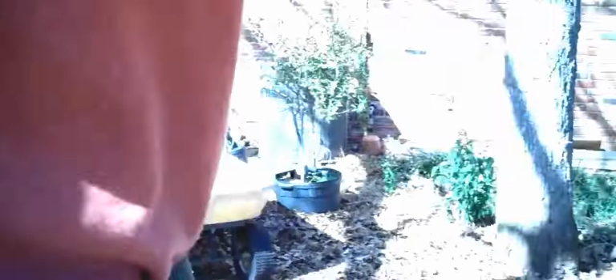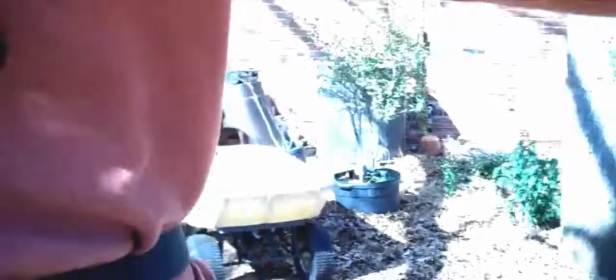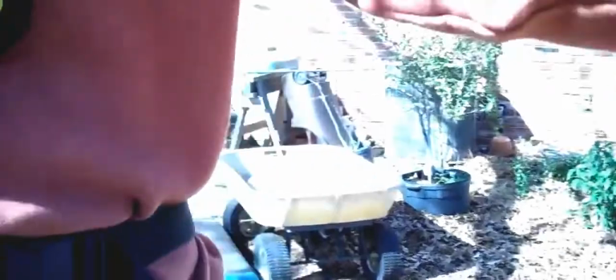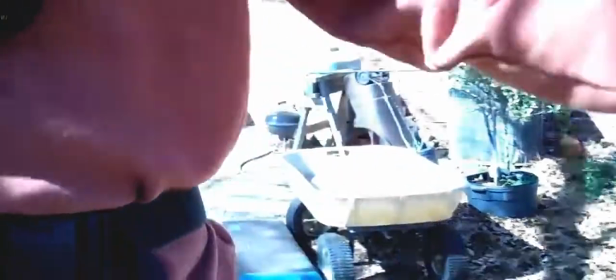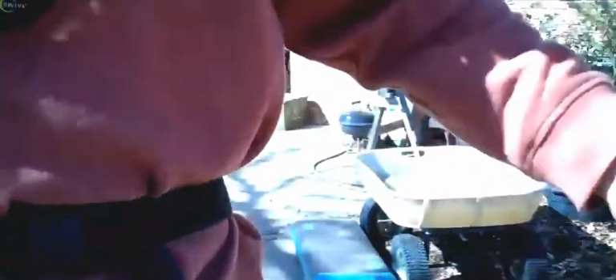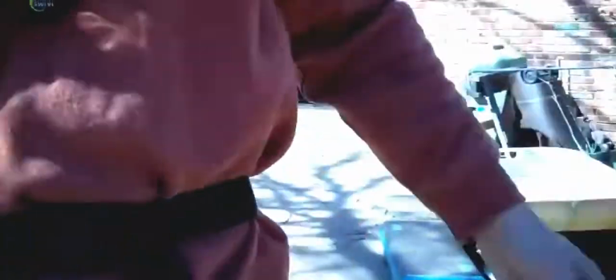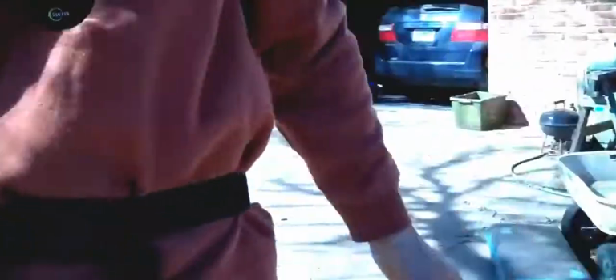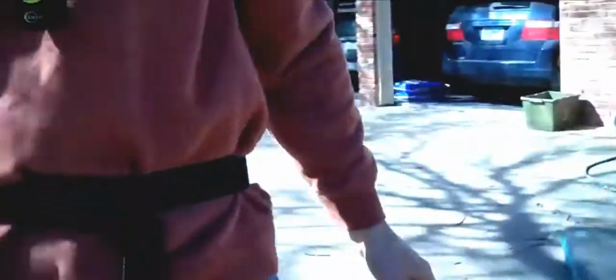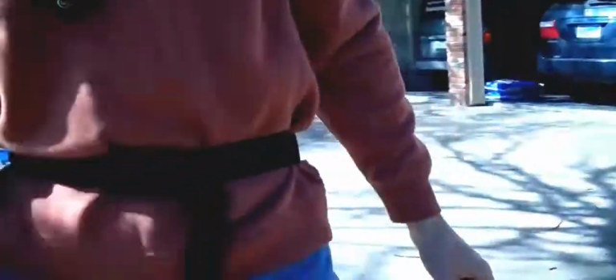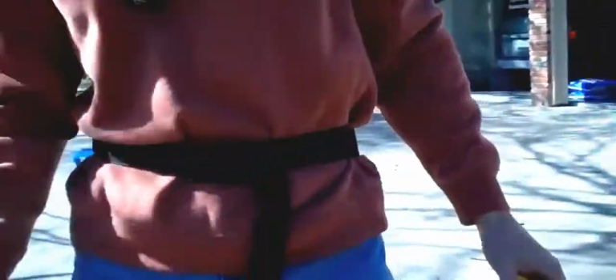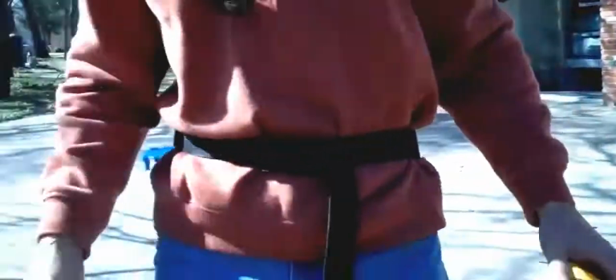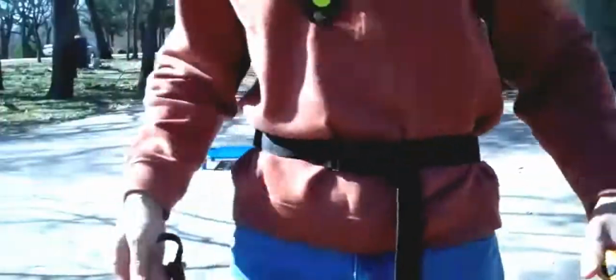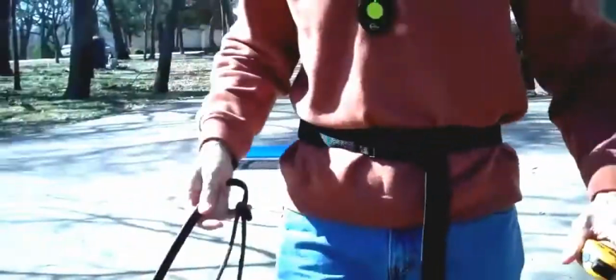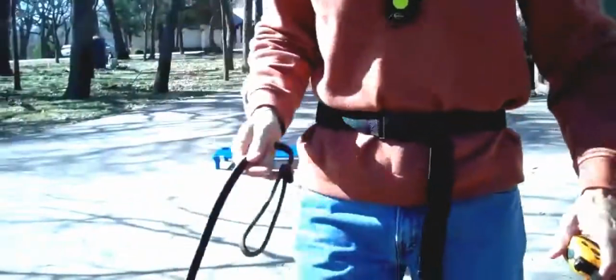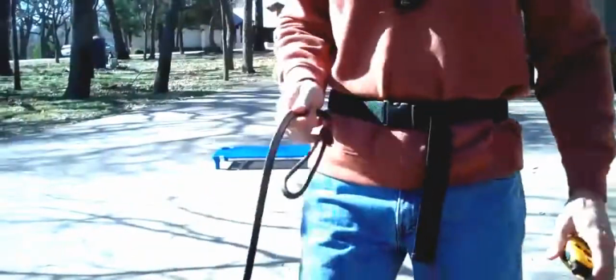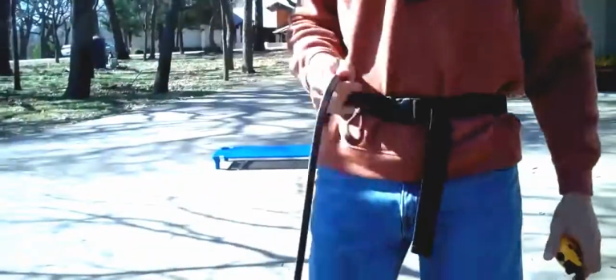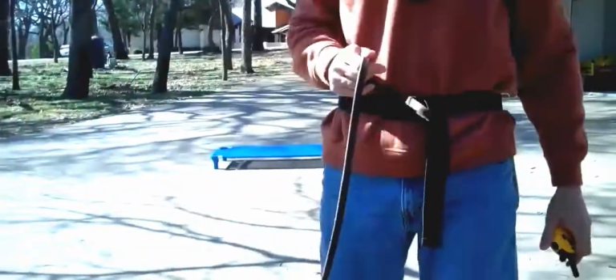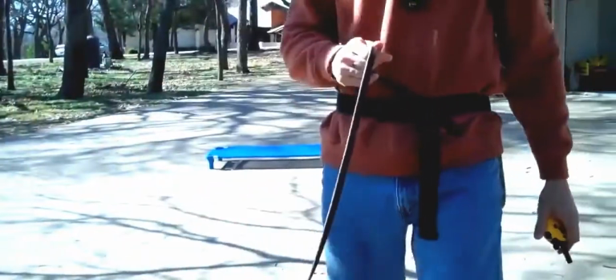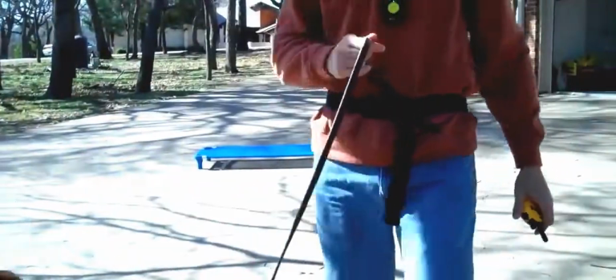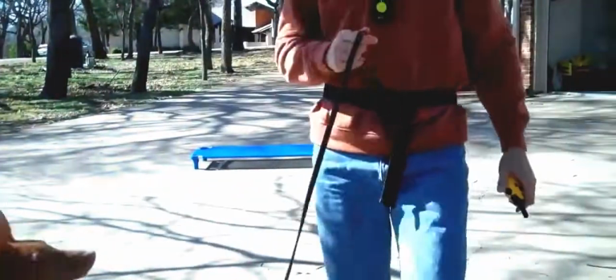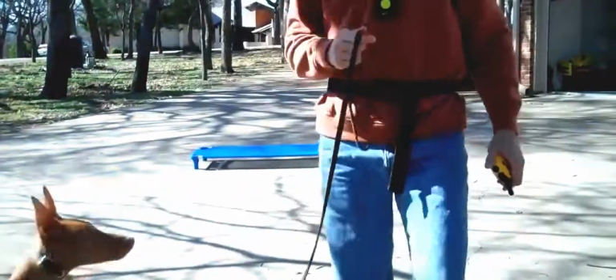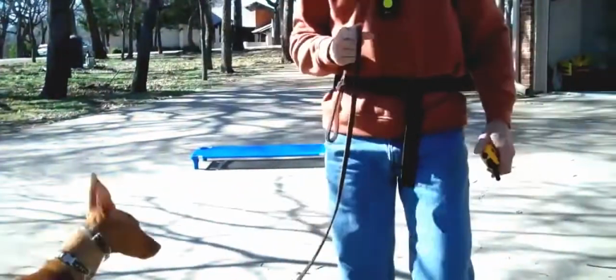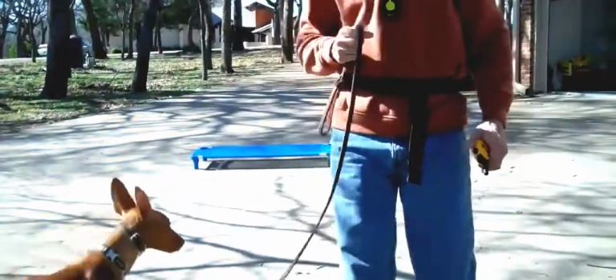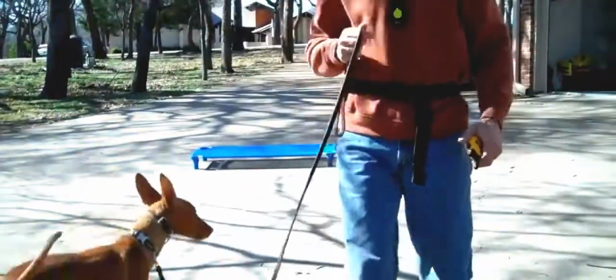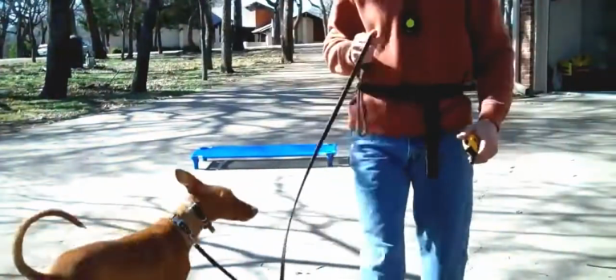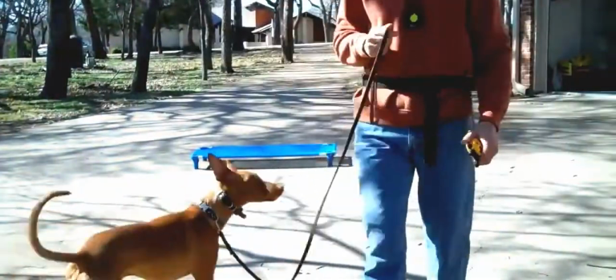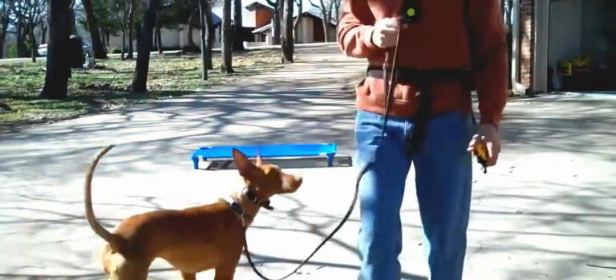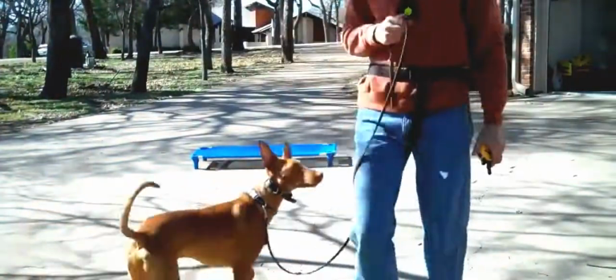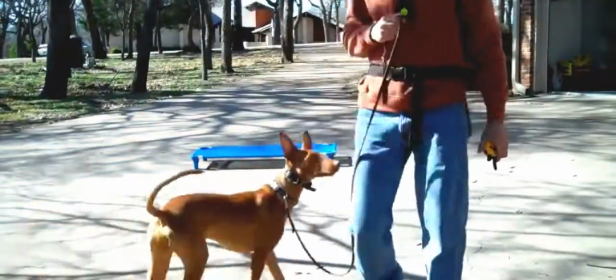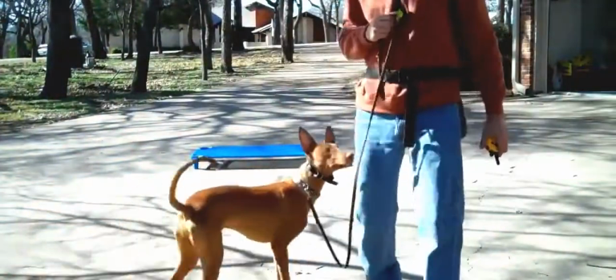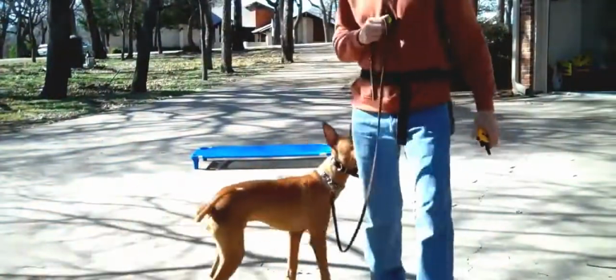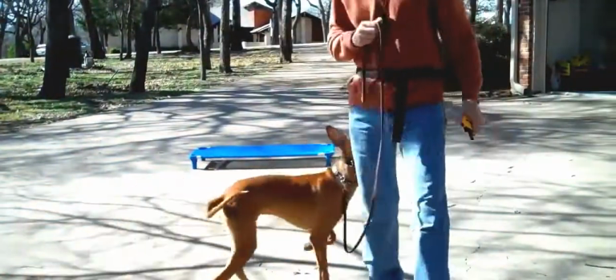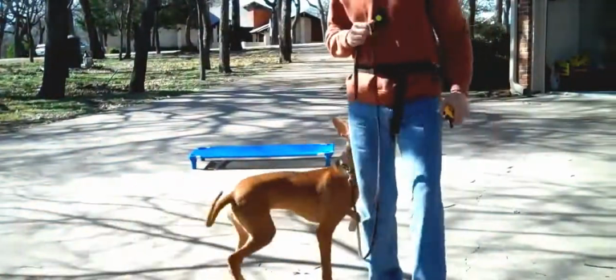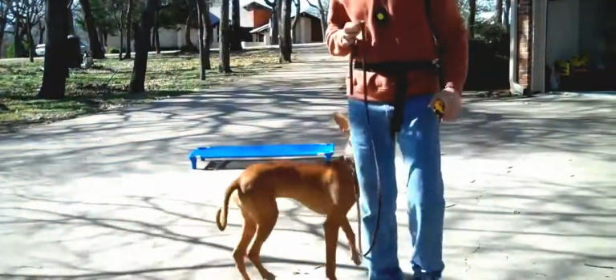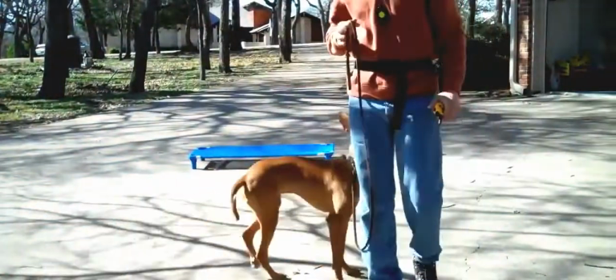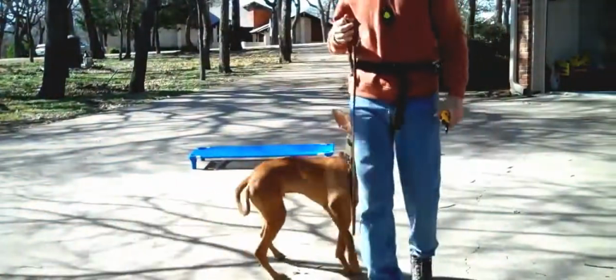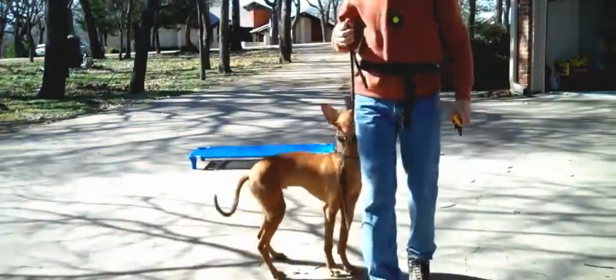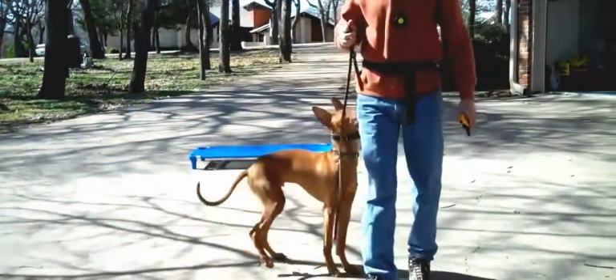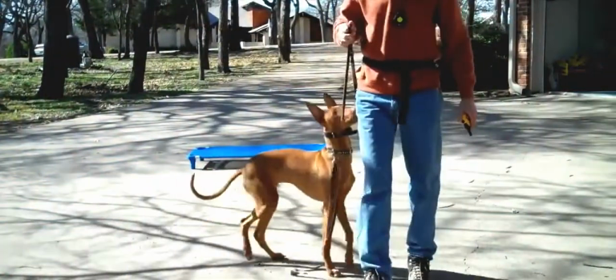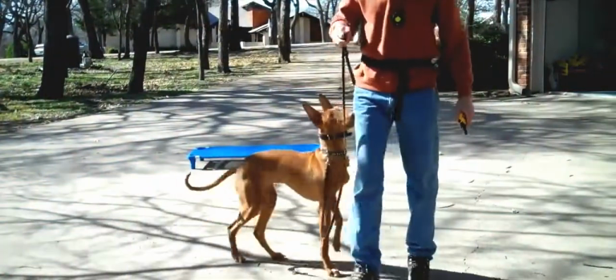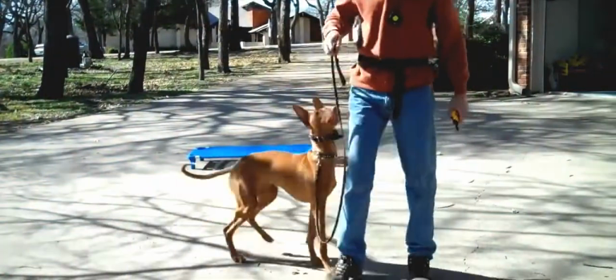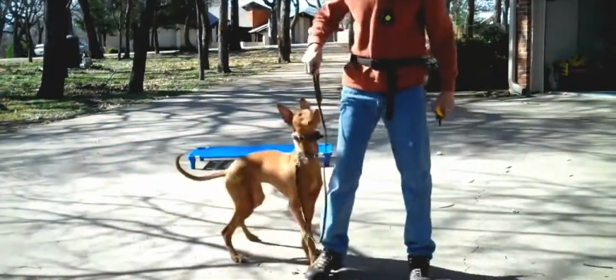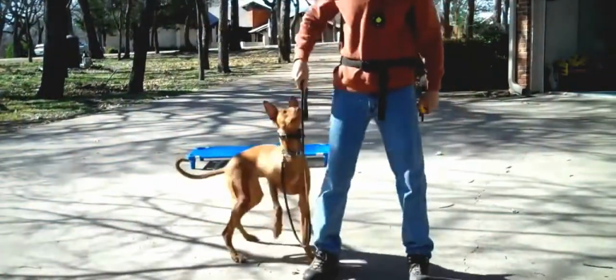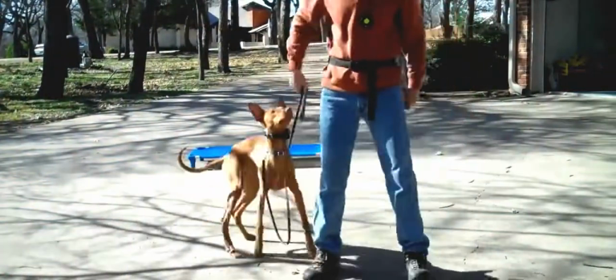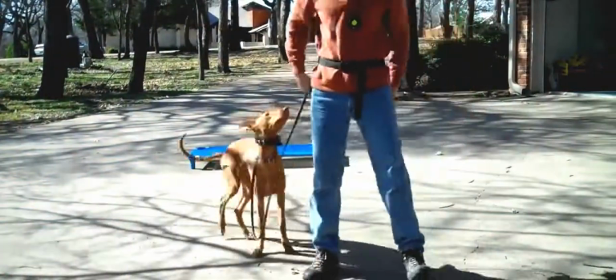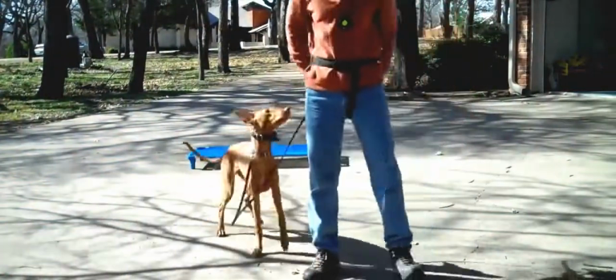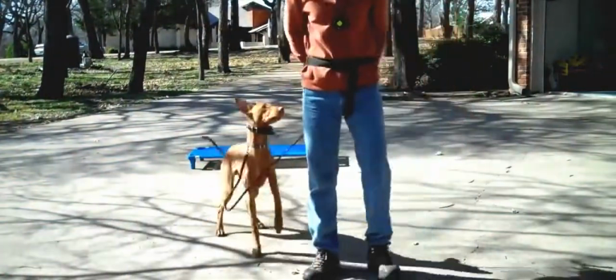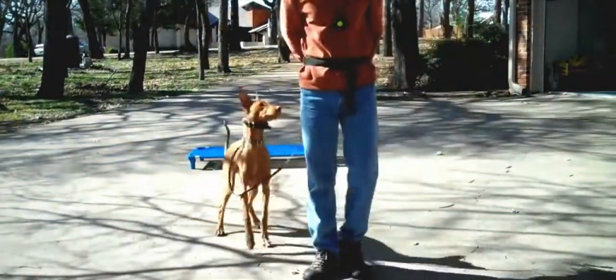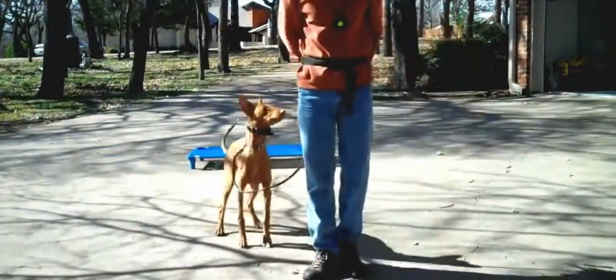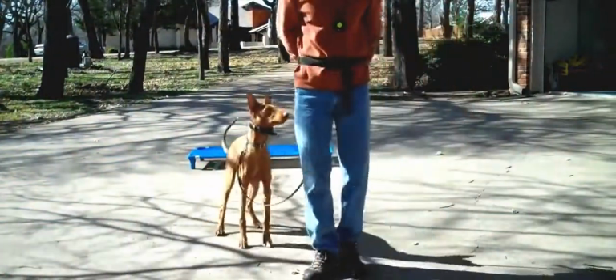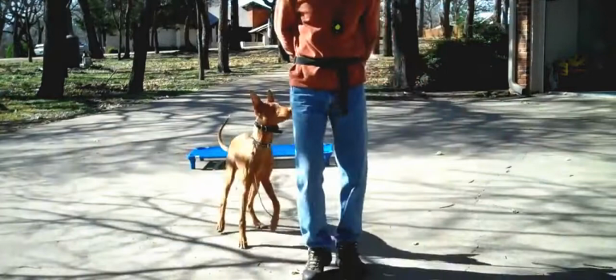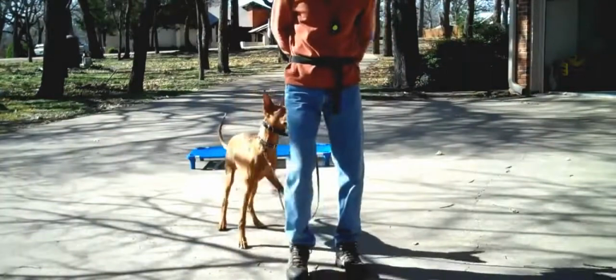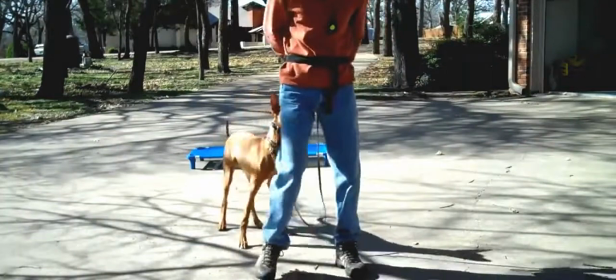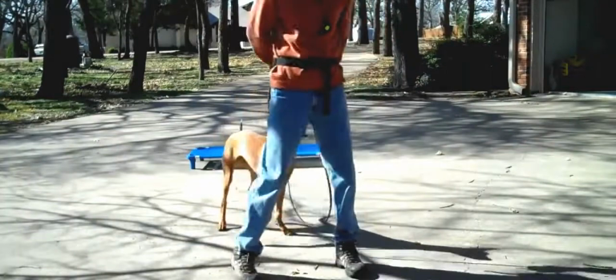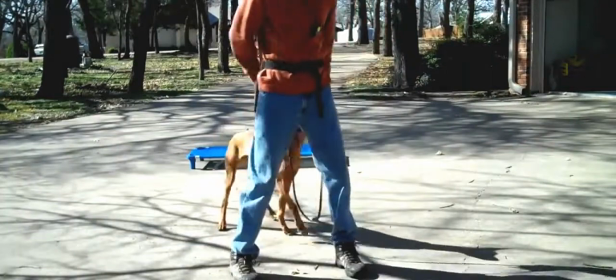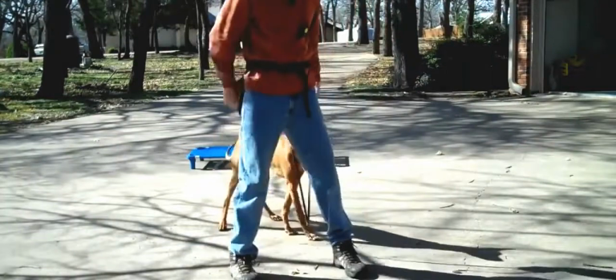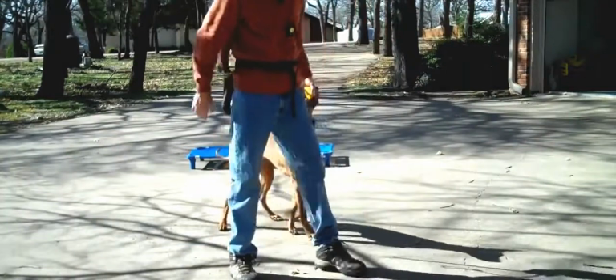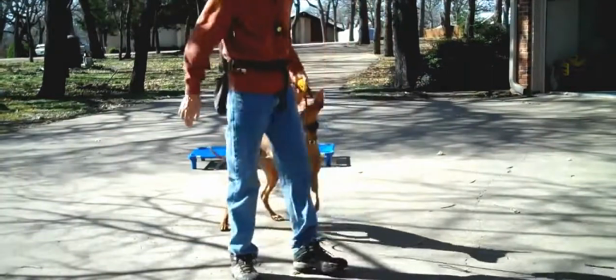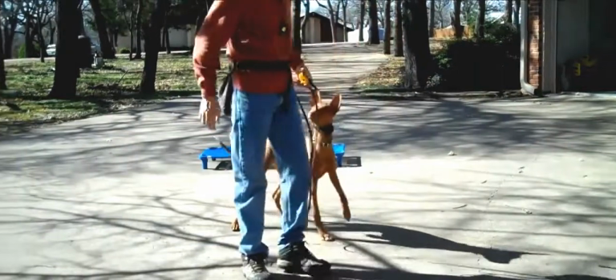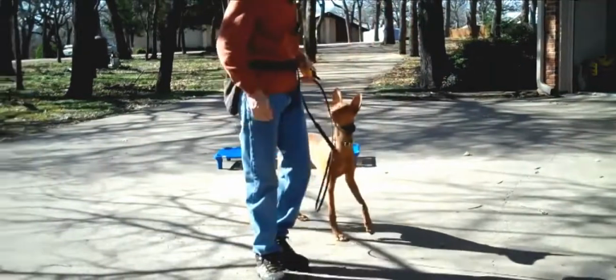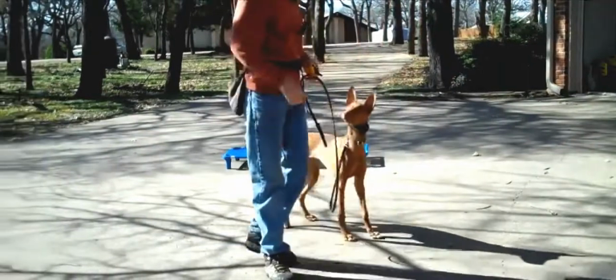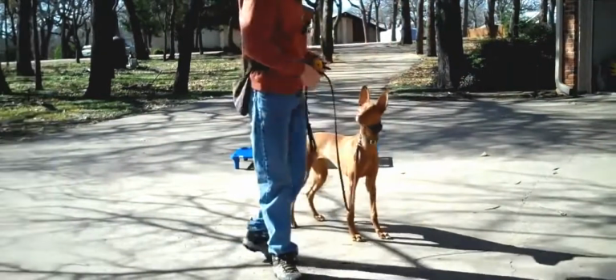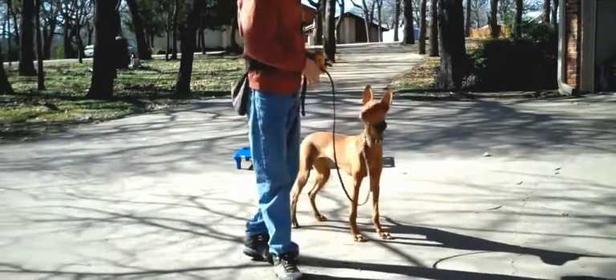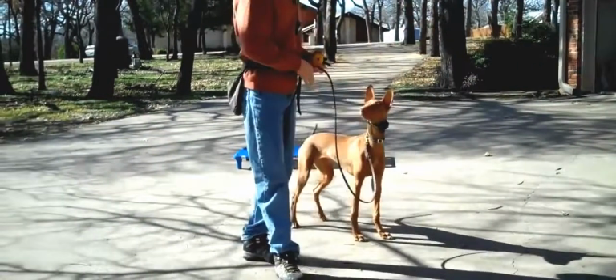So here's Cody. The Pharaoh Hound, the ancient blushing dog of Malta.